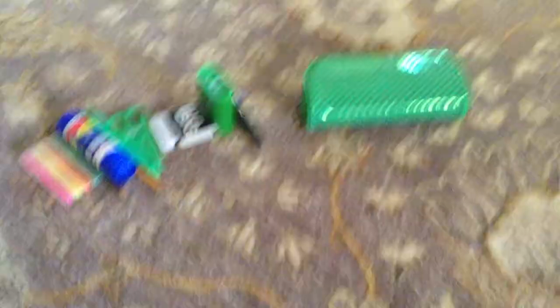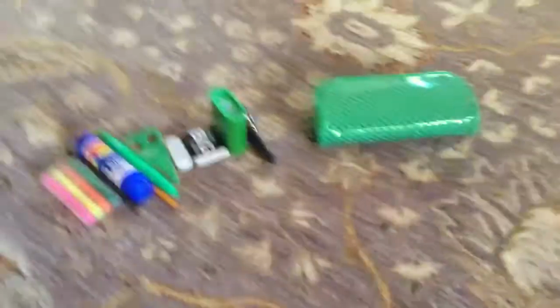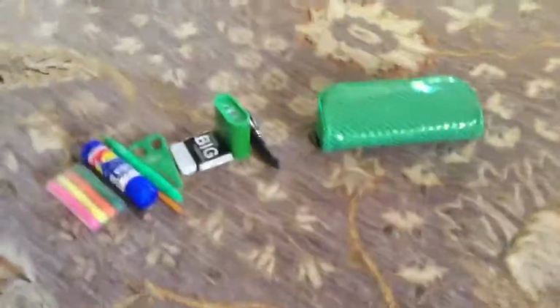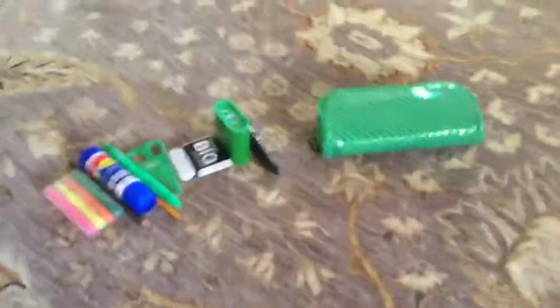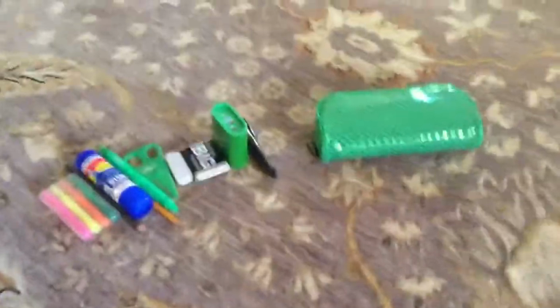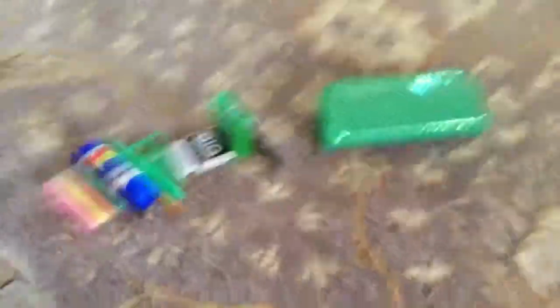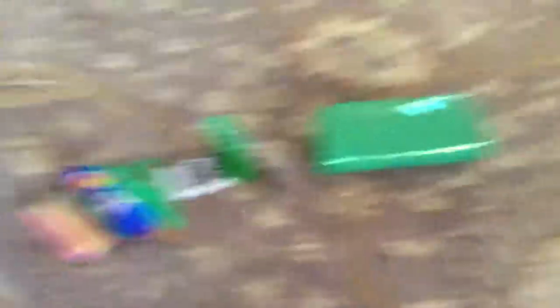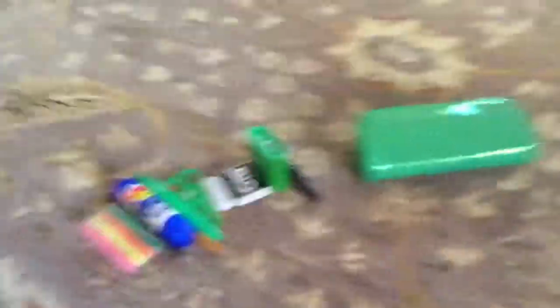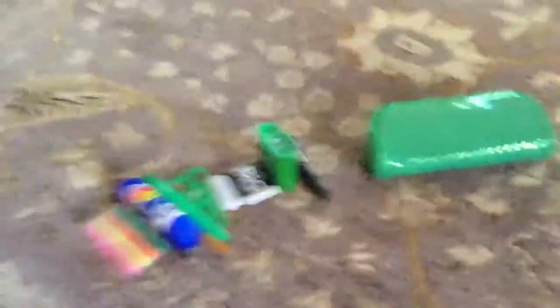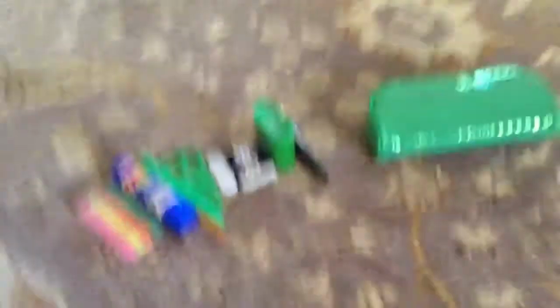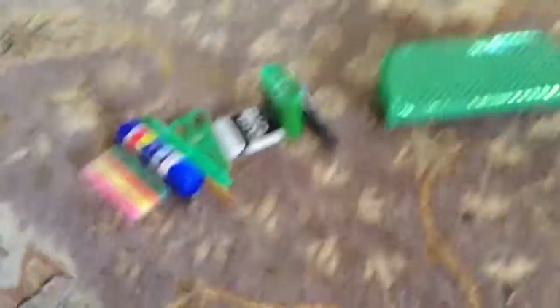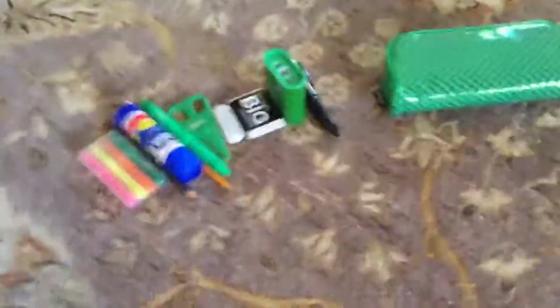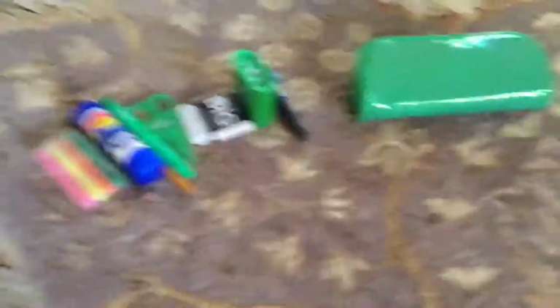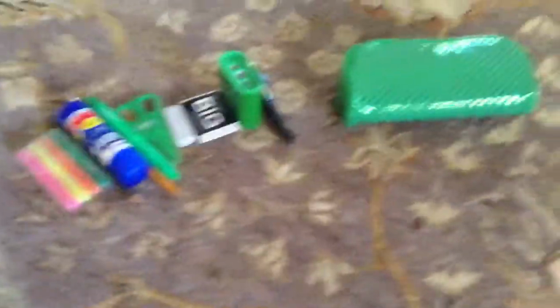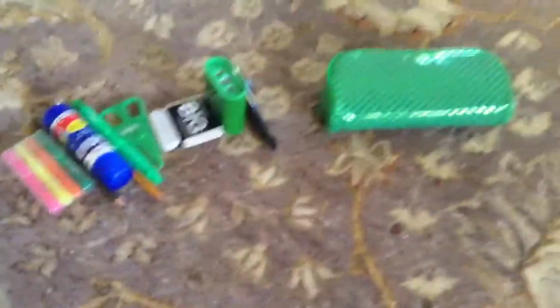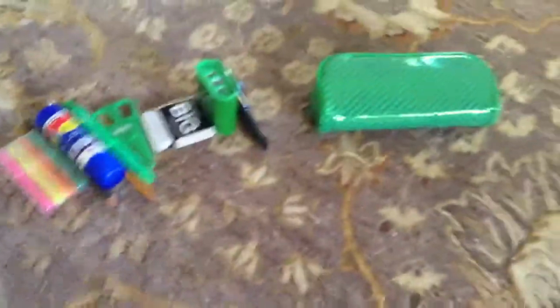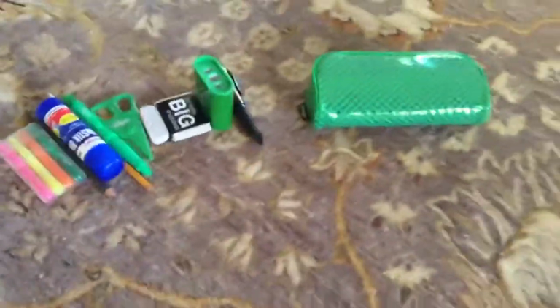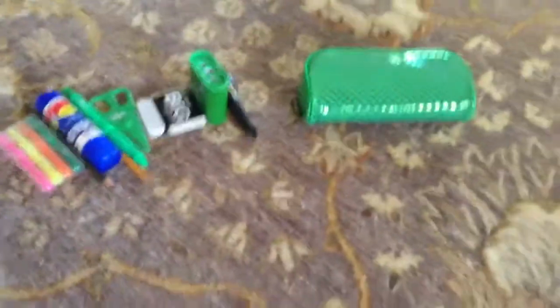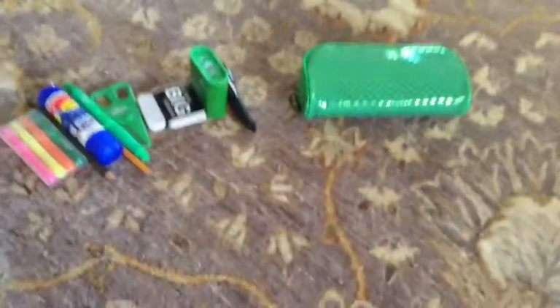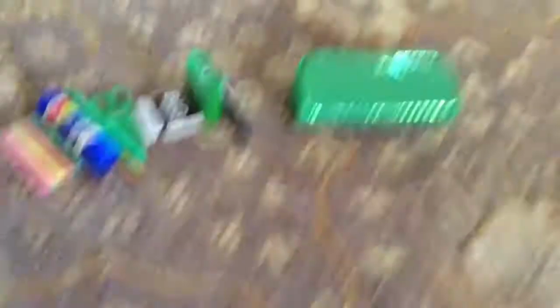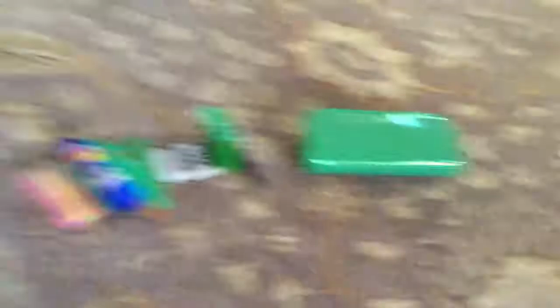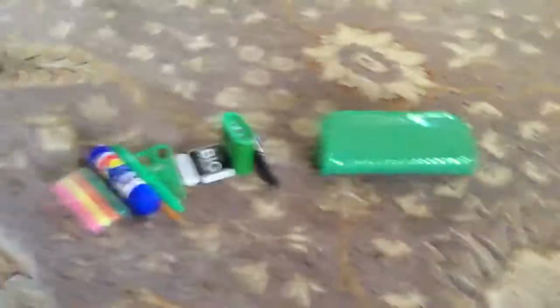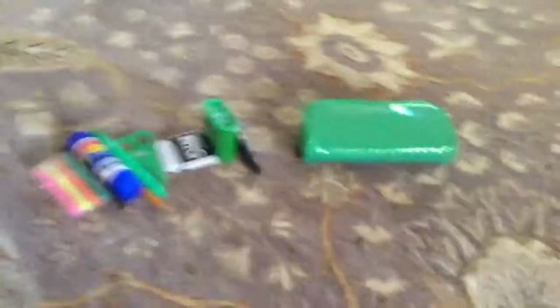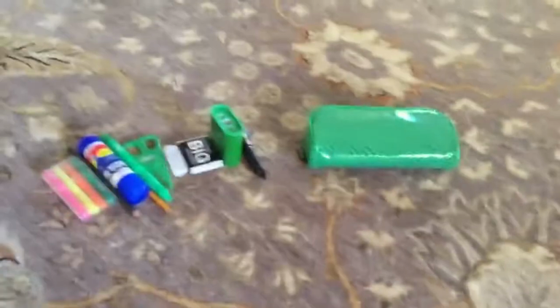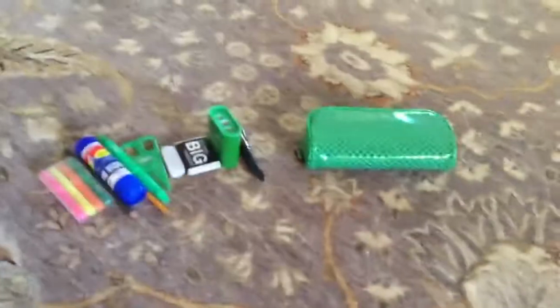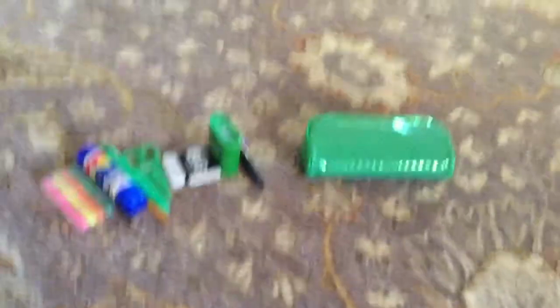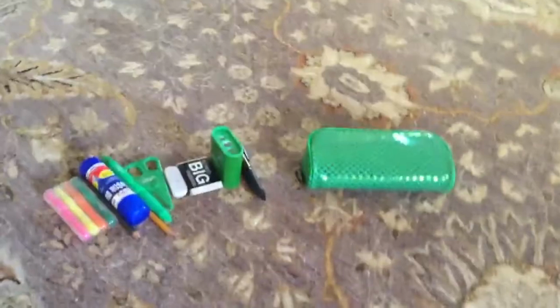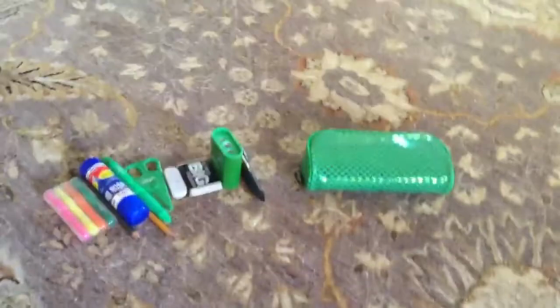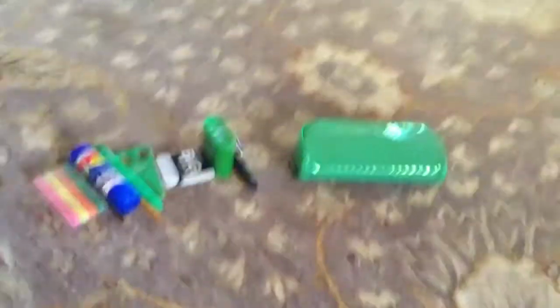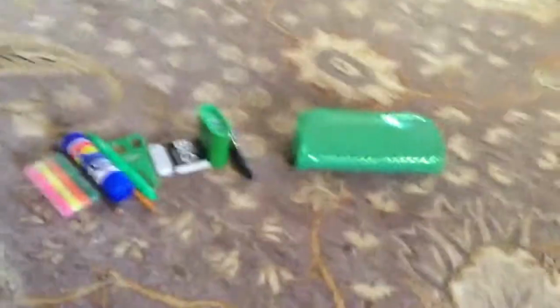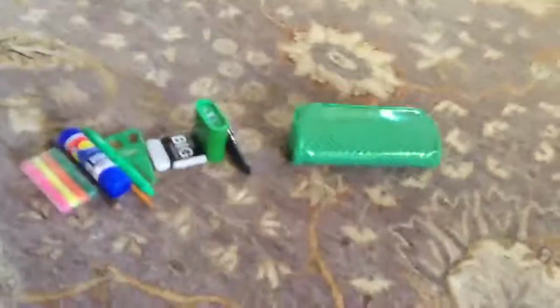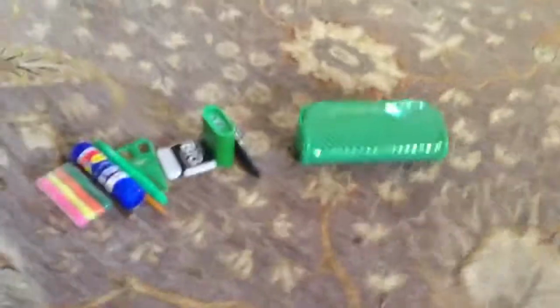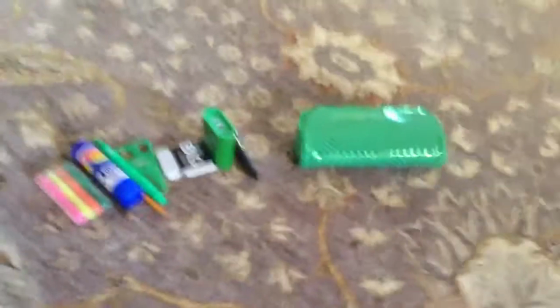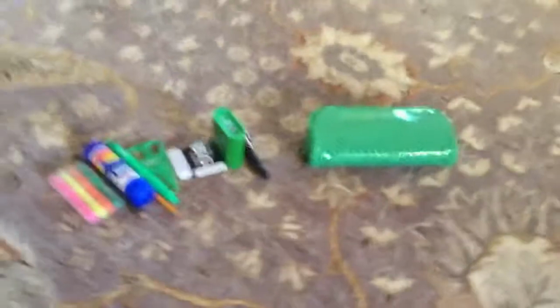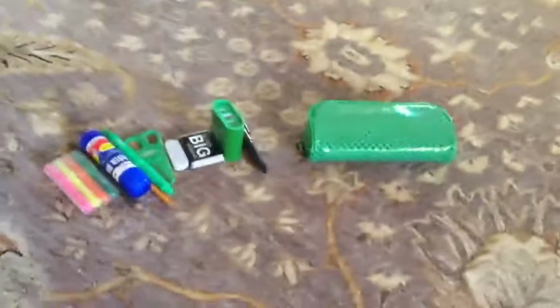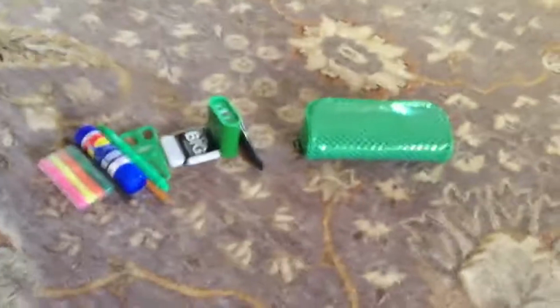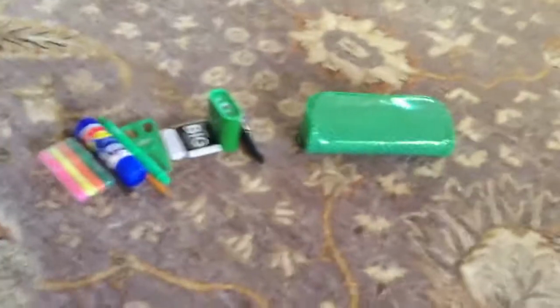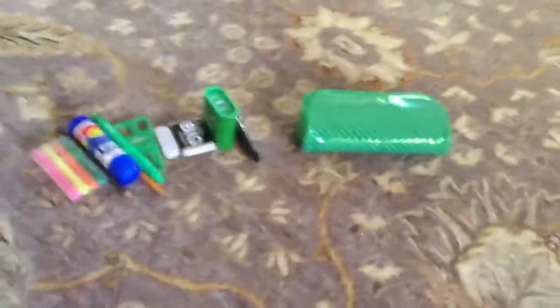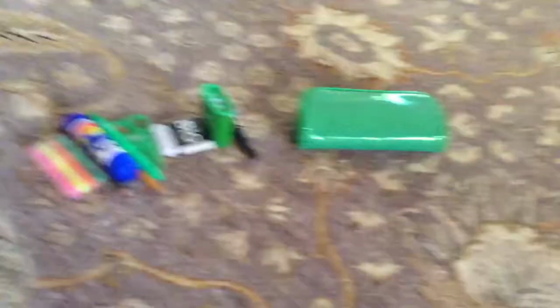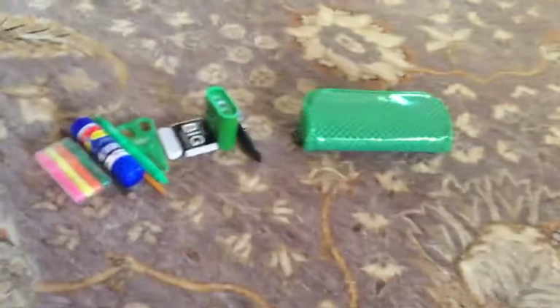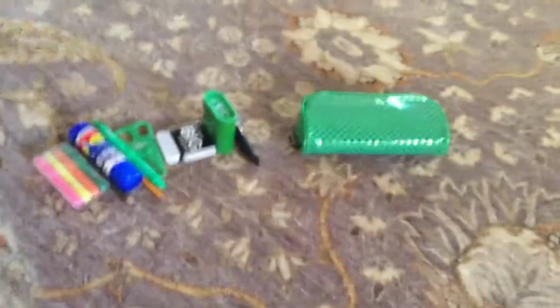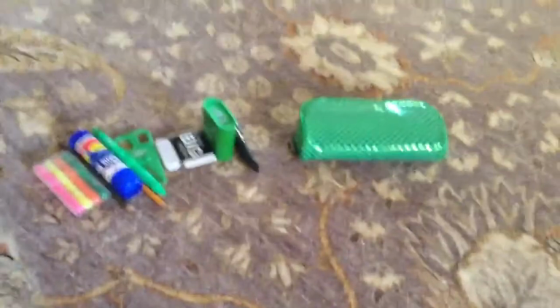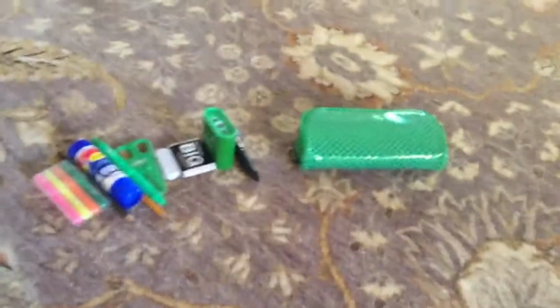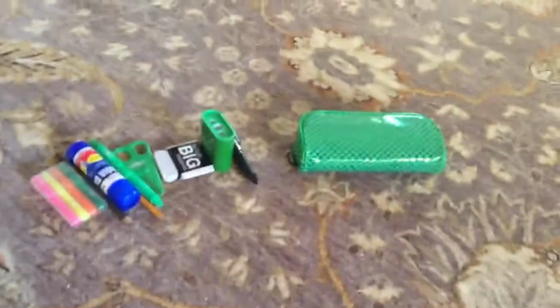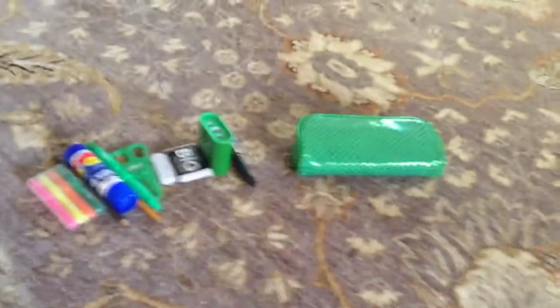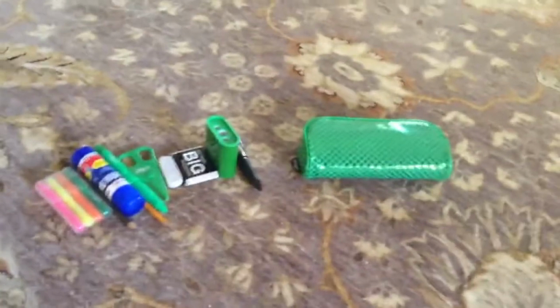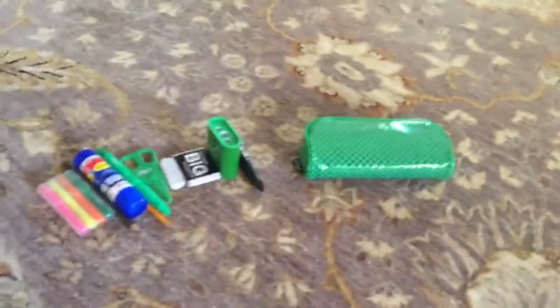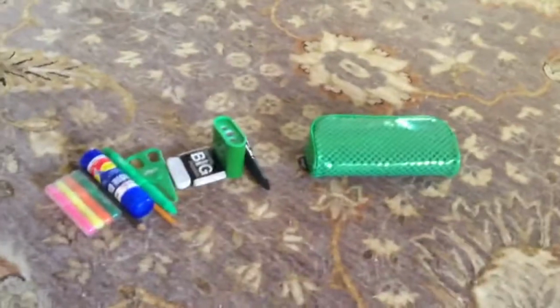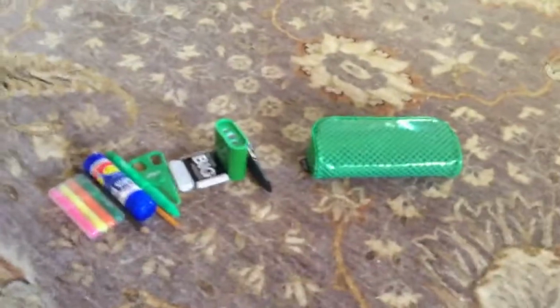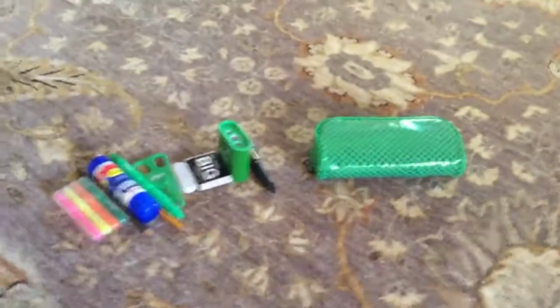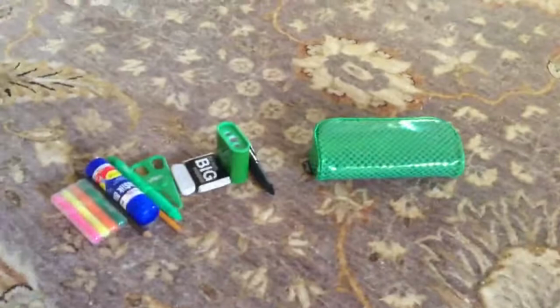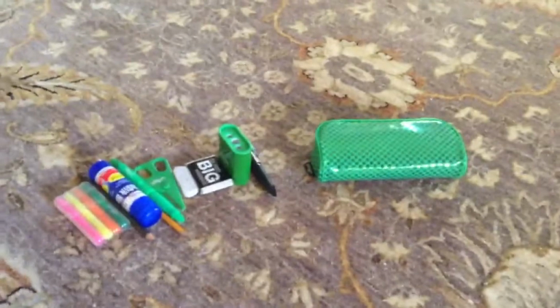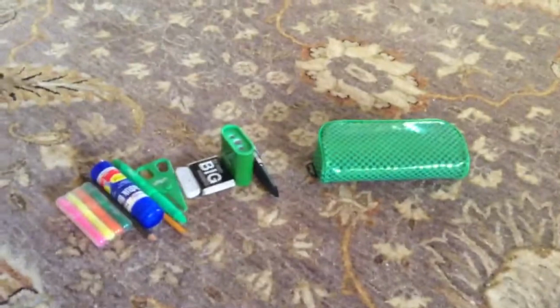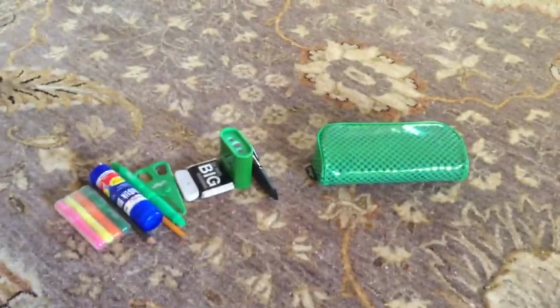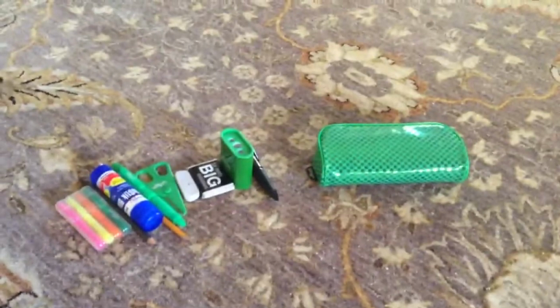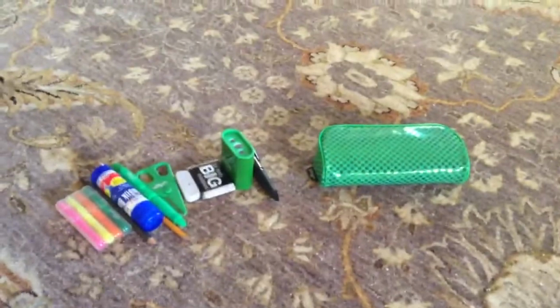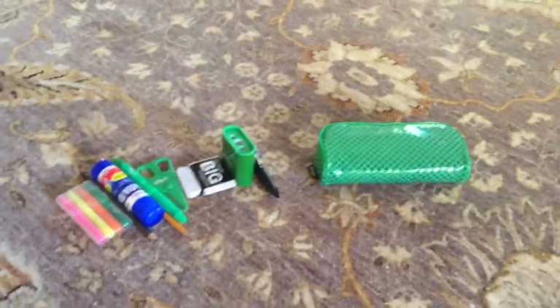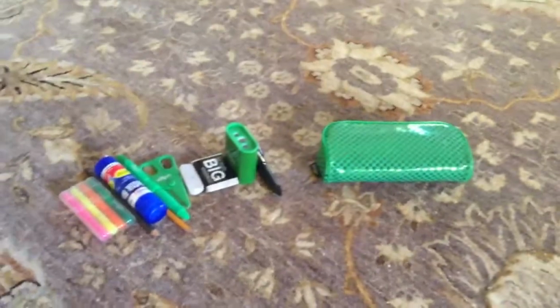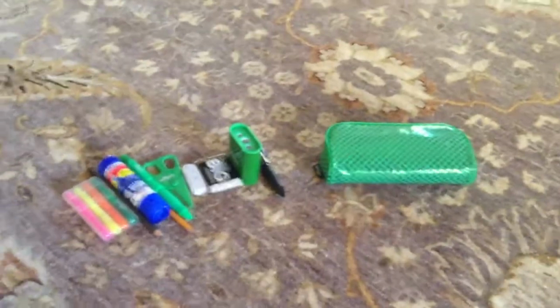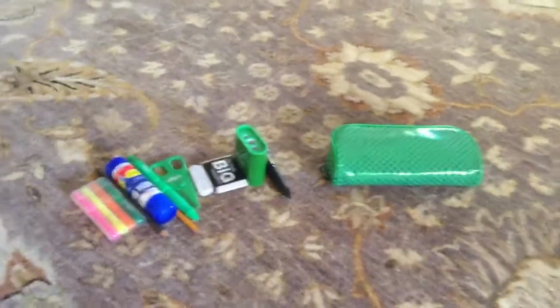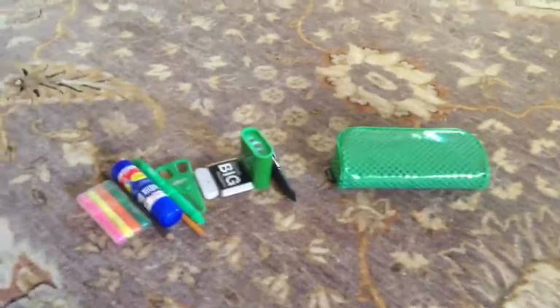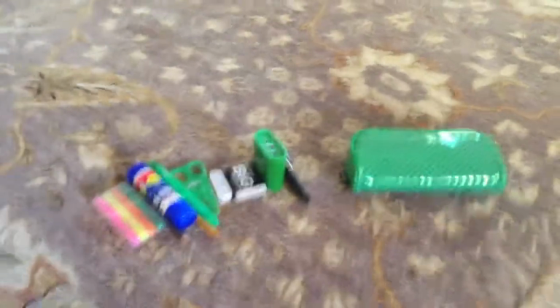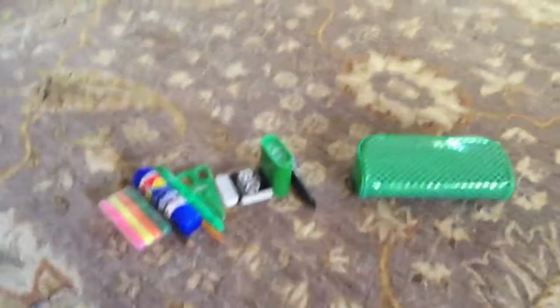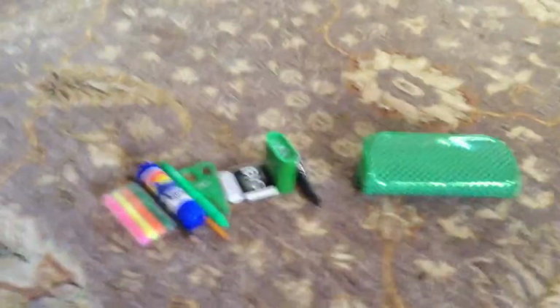Hey guys, today I'm going to do a video on what's in my Smiggle pencil case, so let's get started.